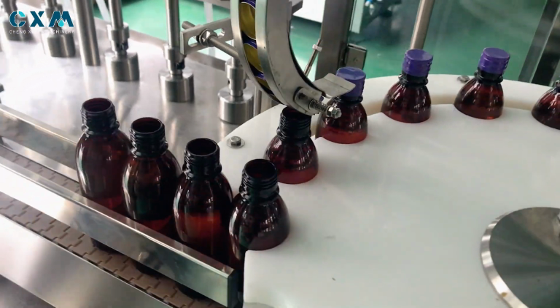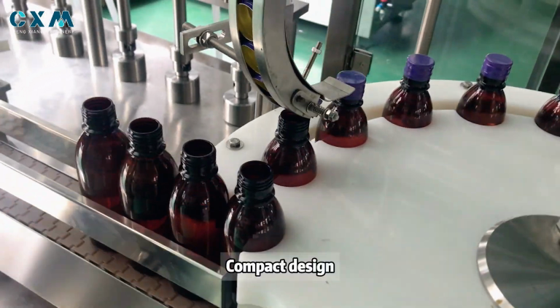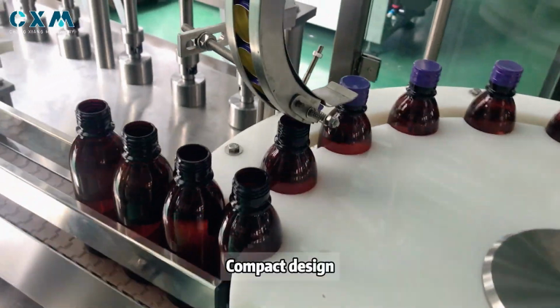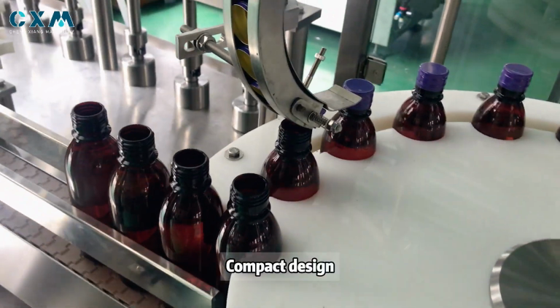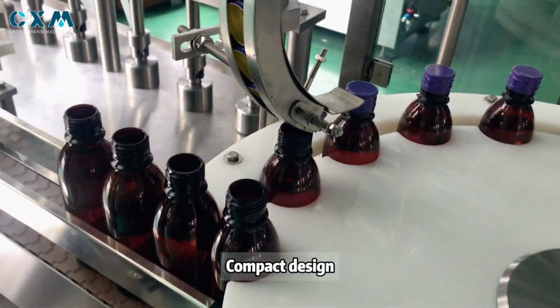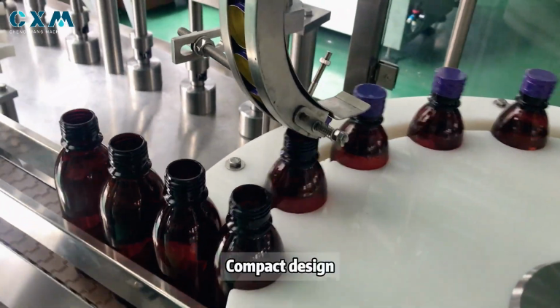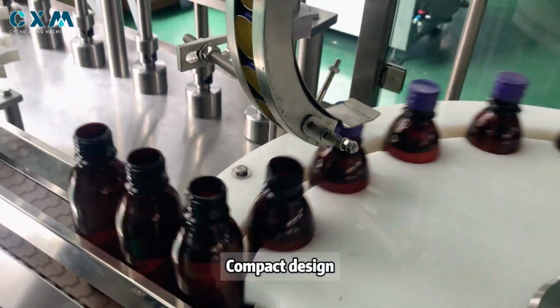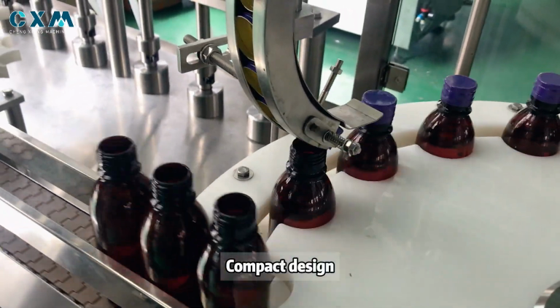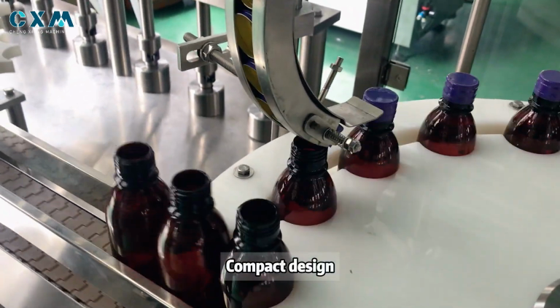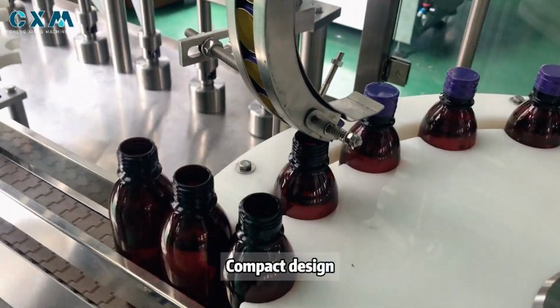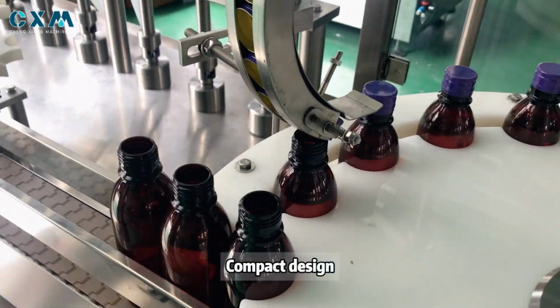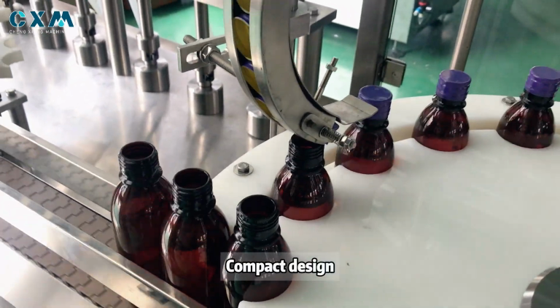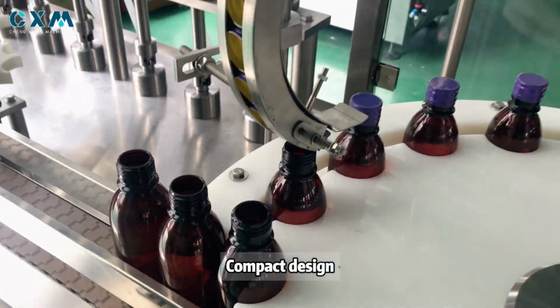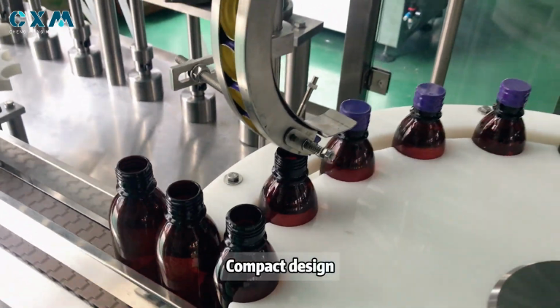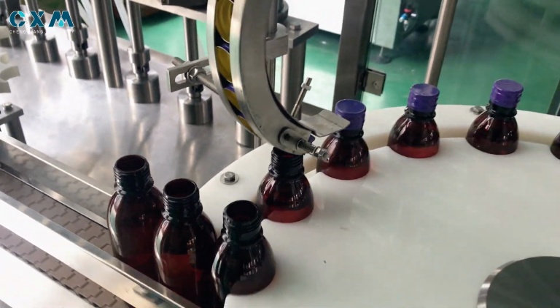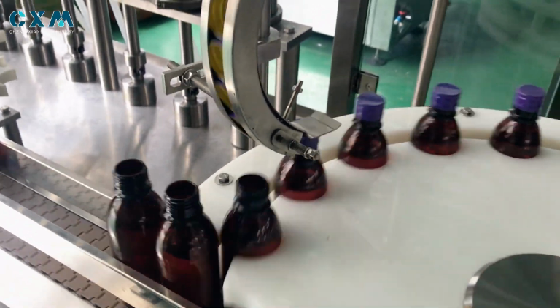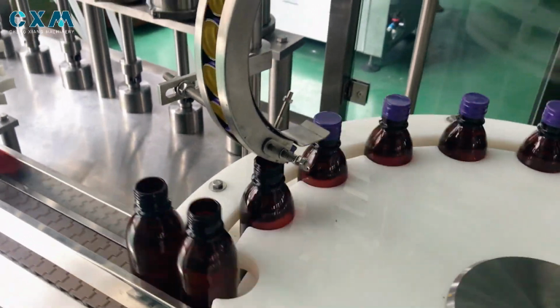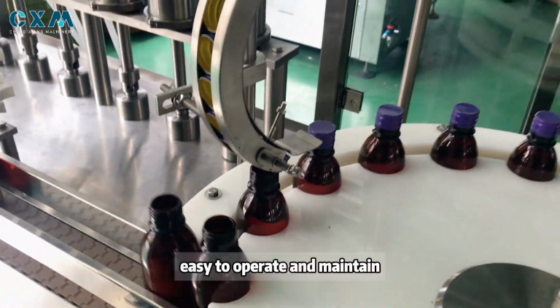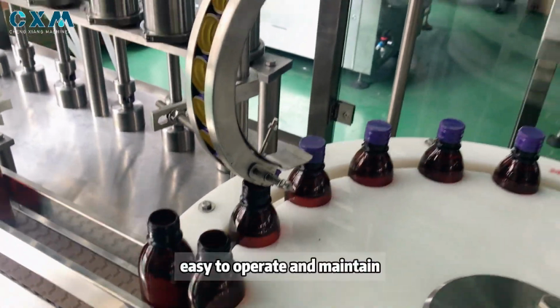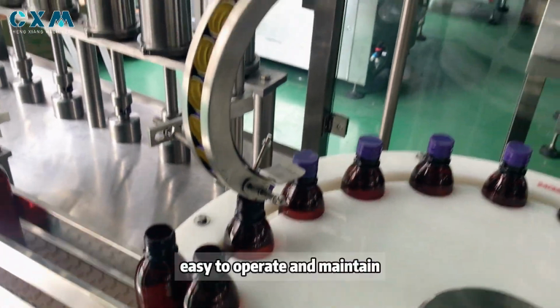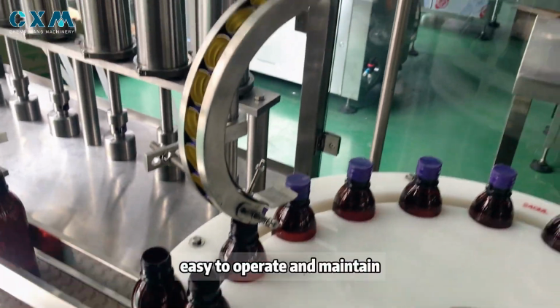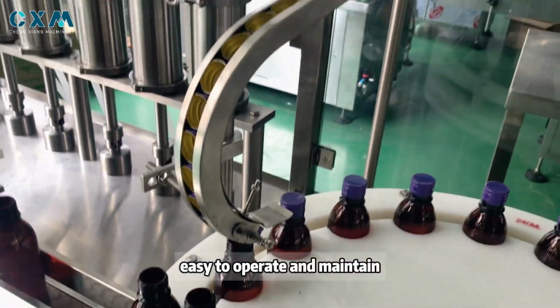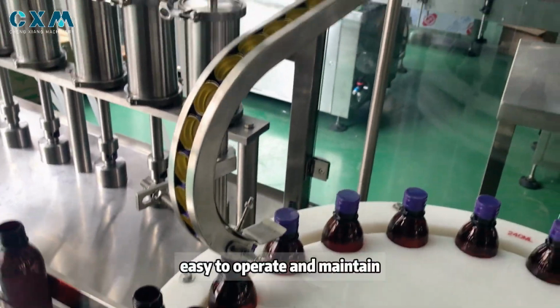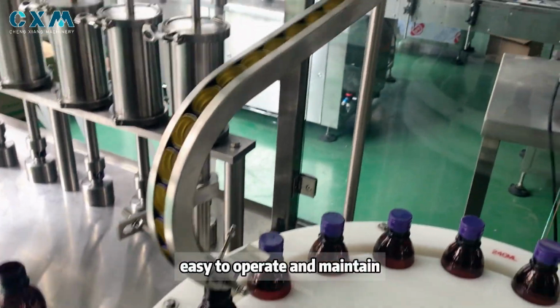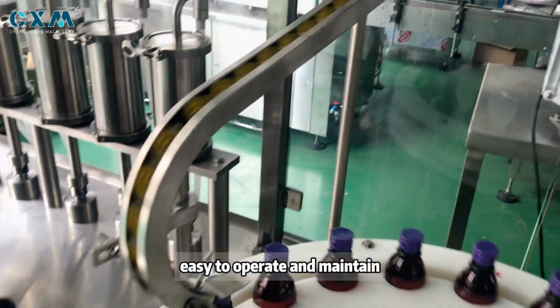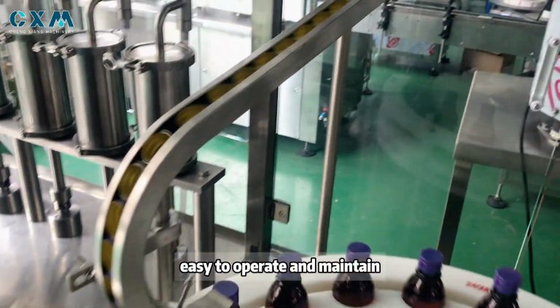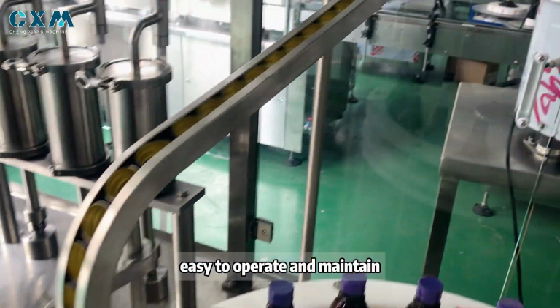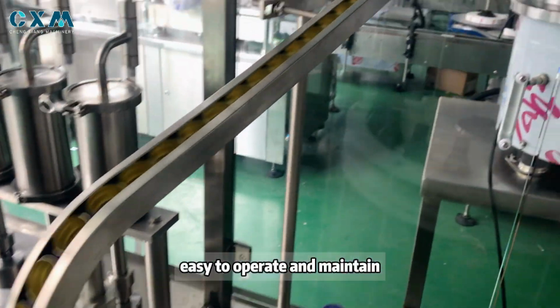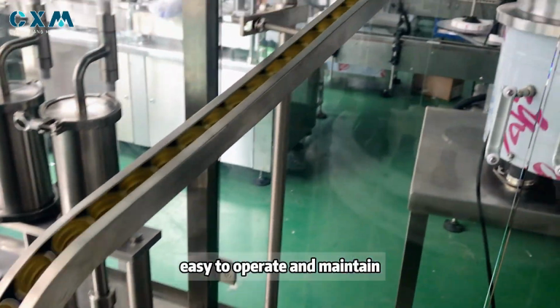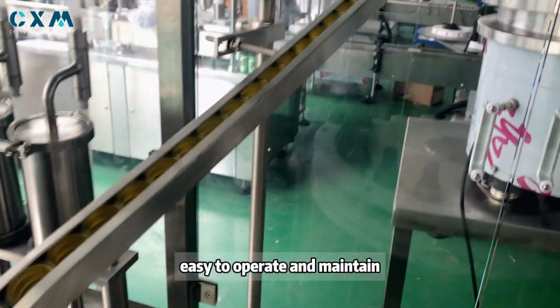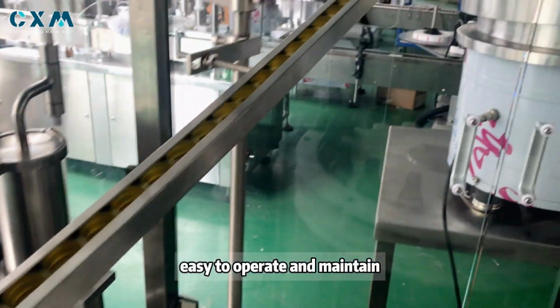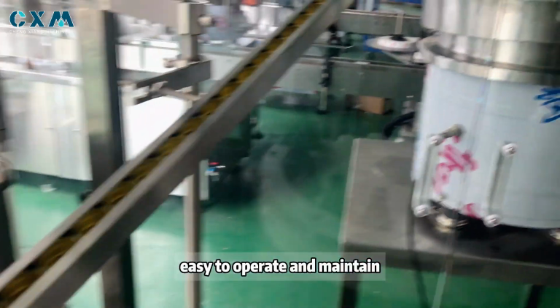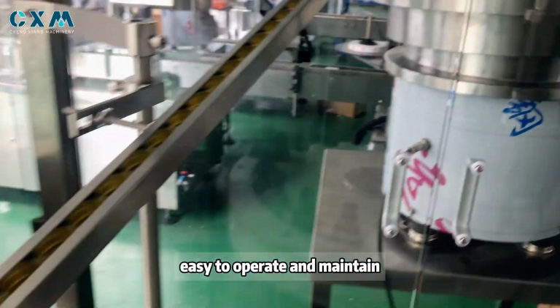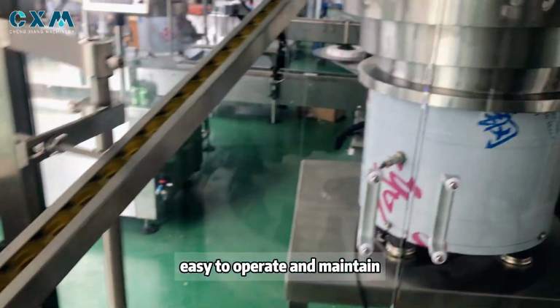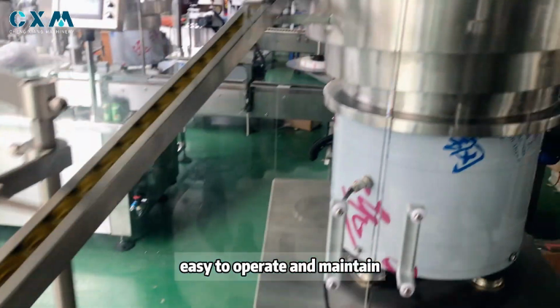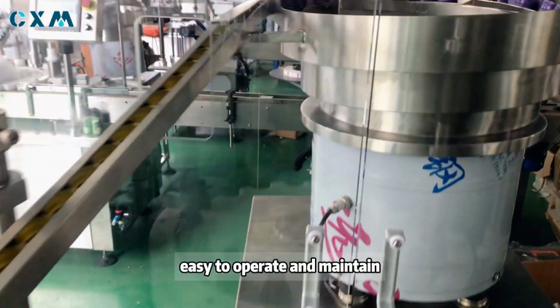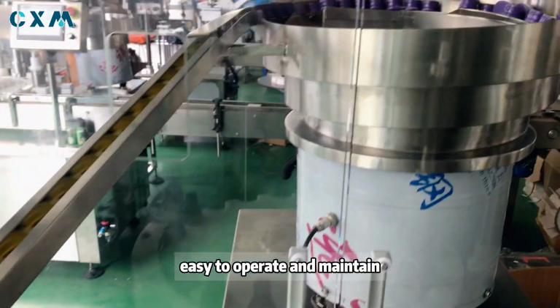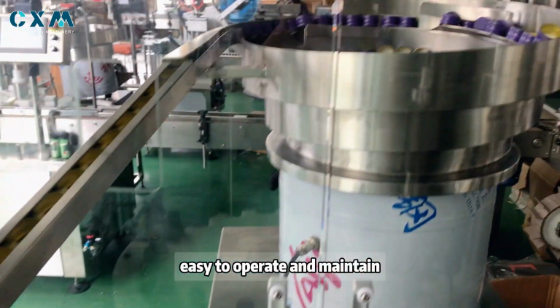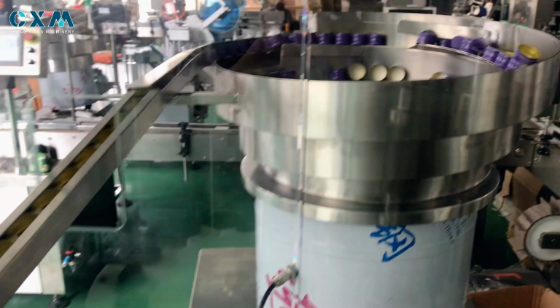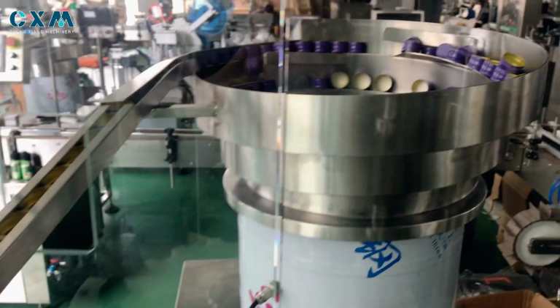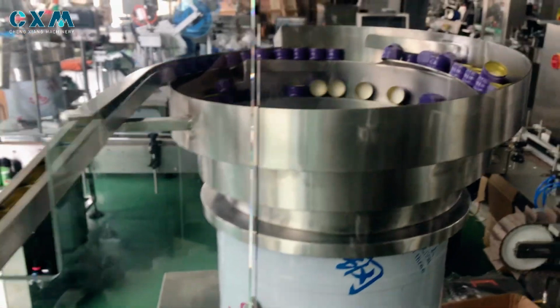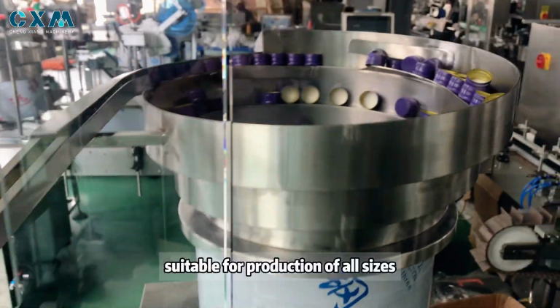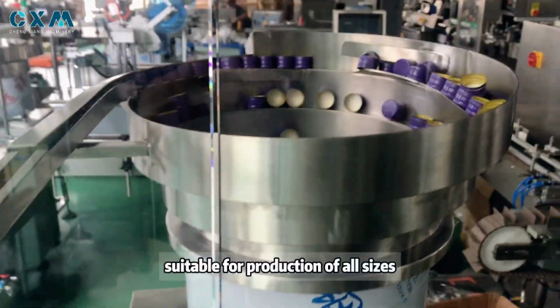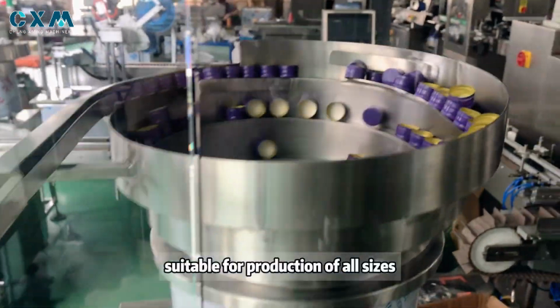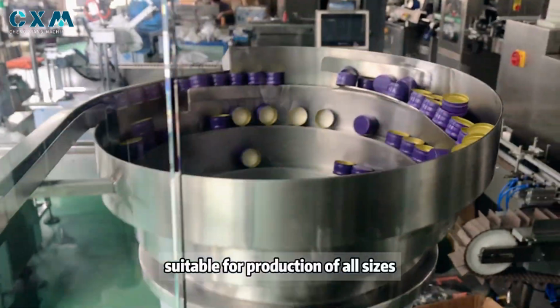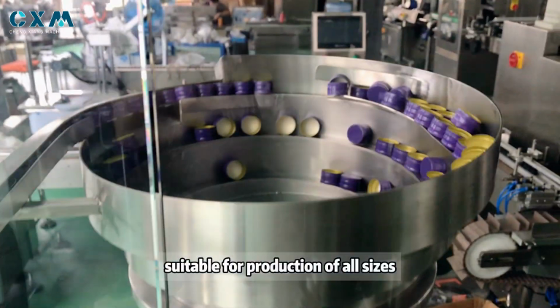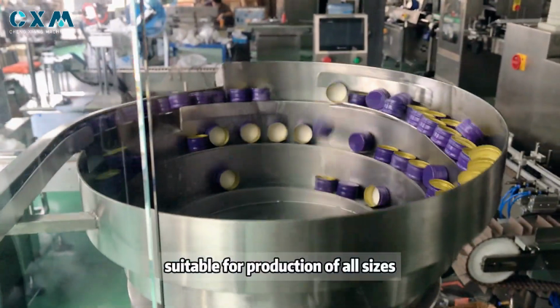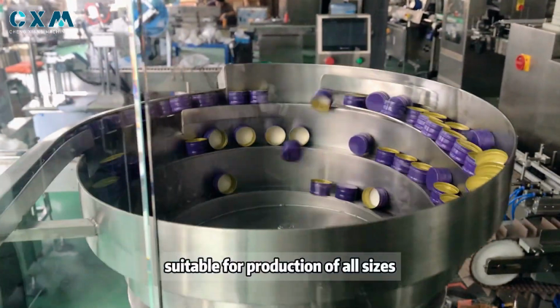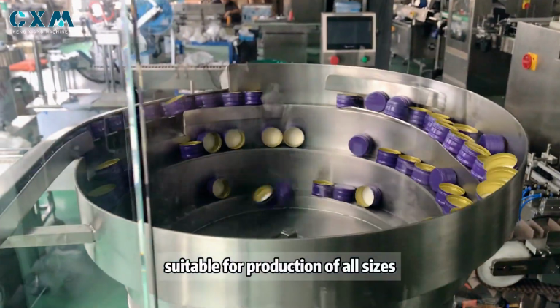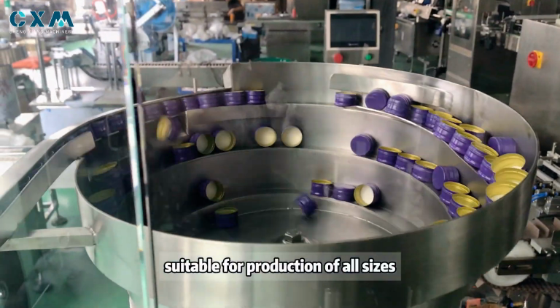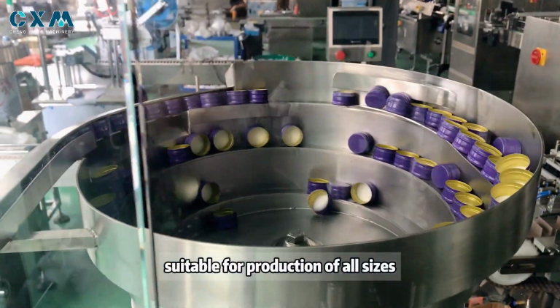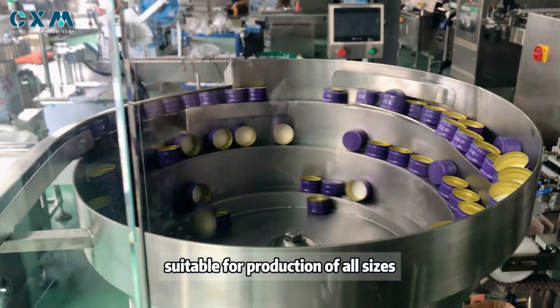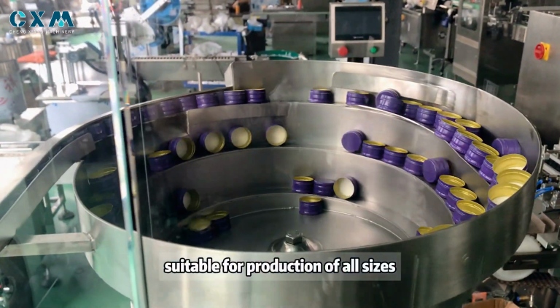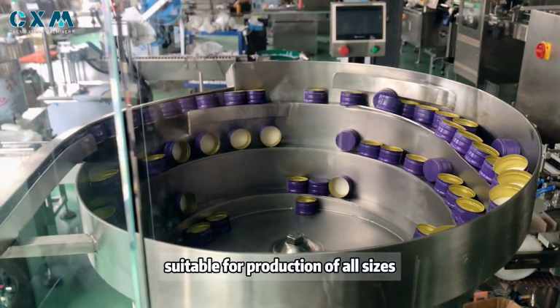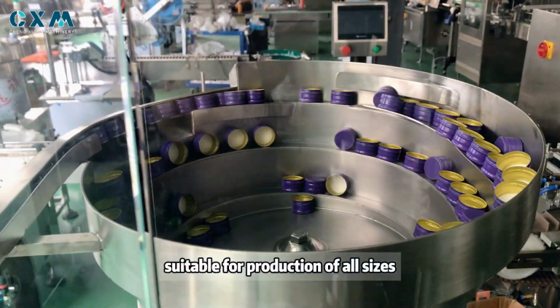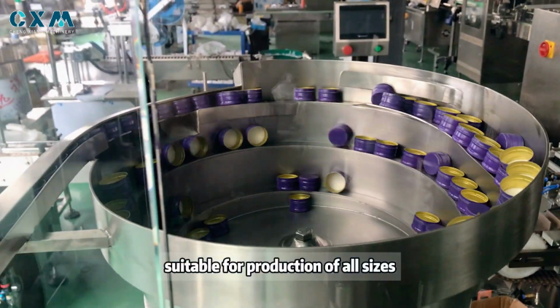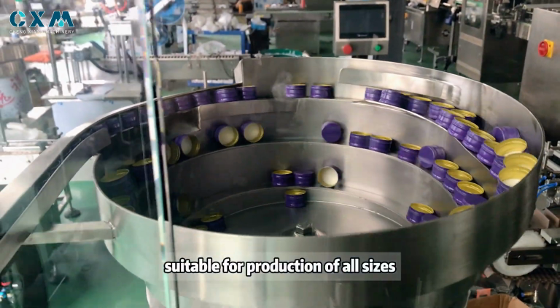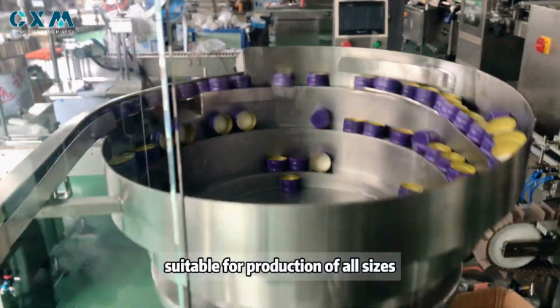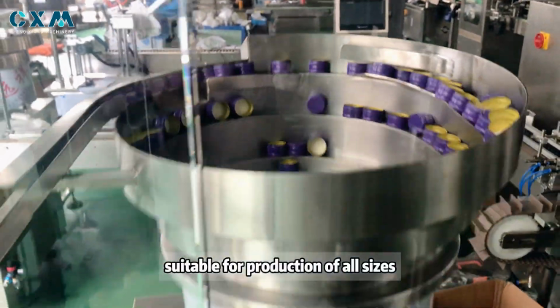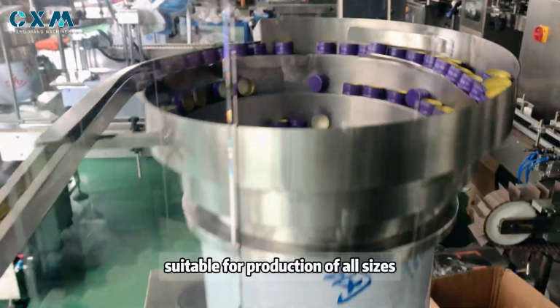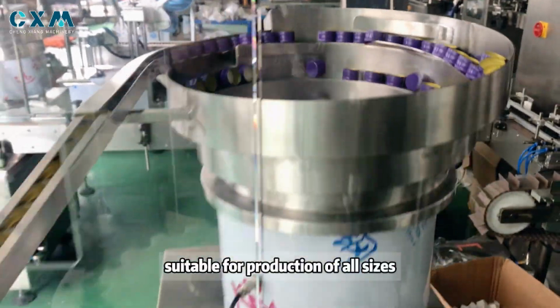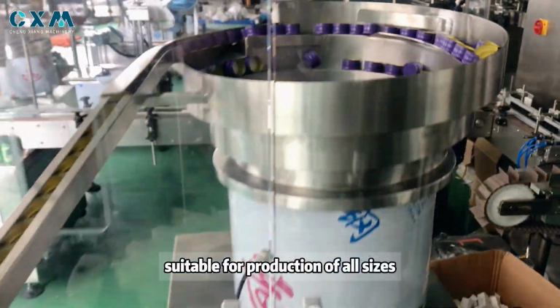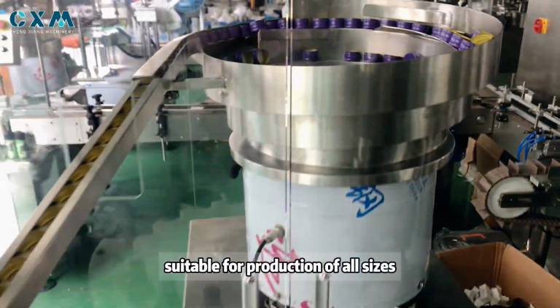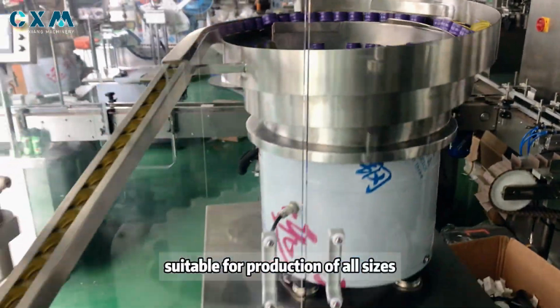The compact design makes it easy to operate and maintain, and it is suitable for production lines of all sizes.